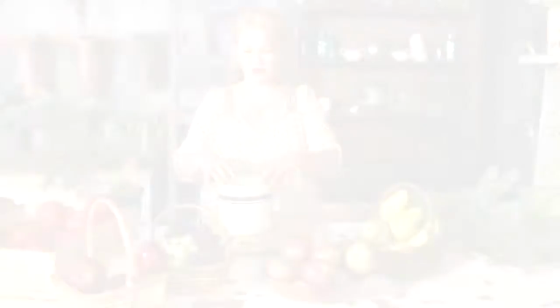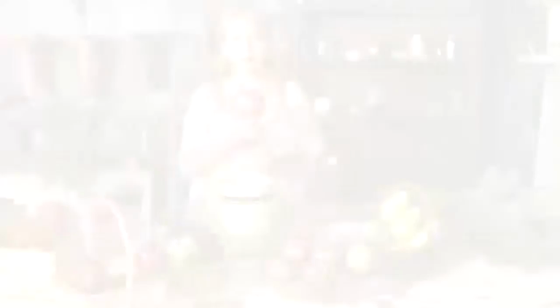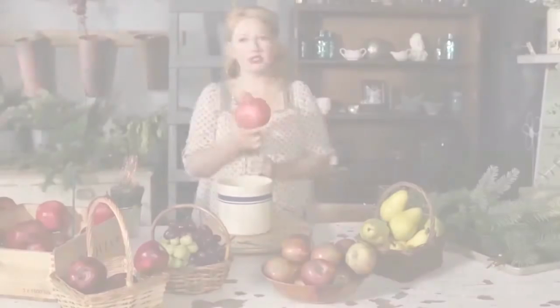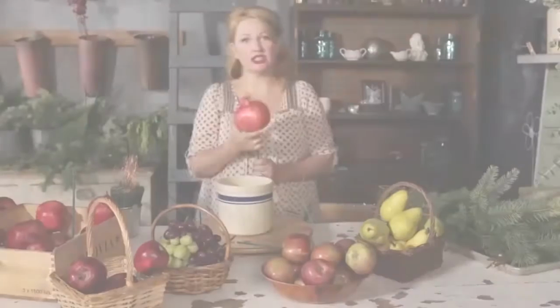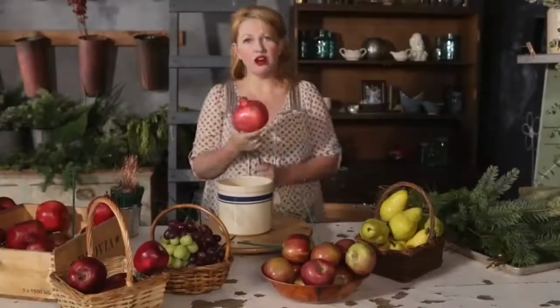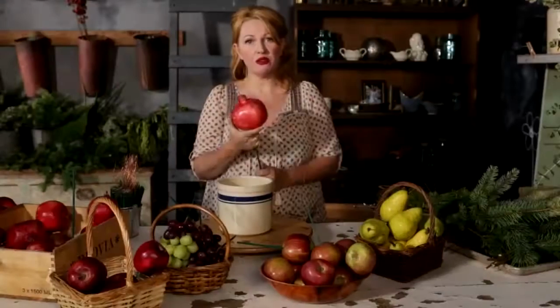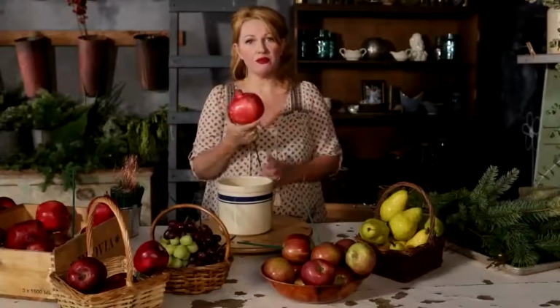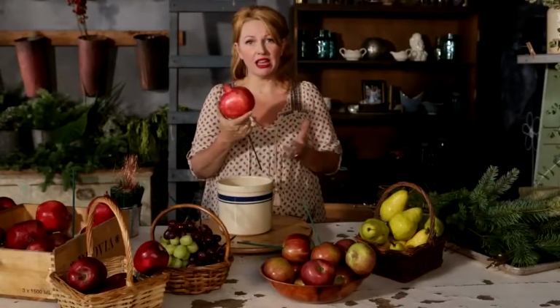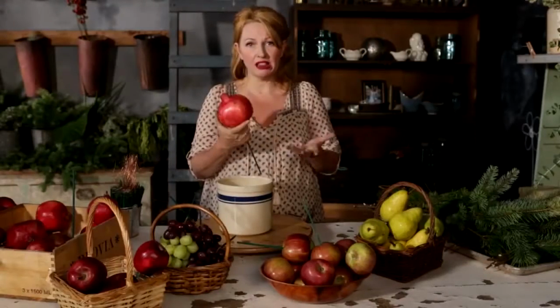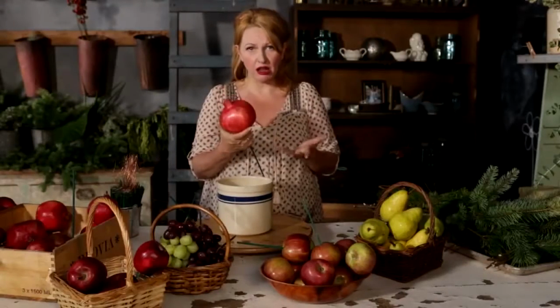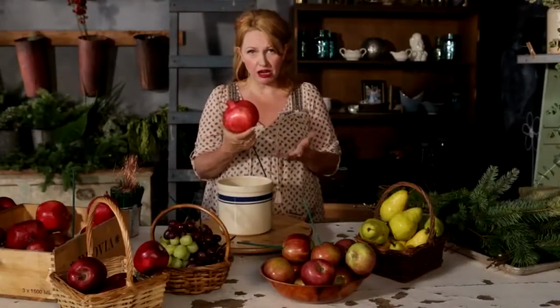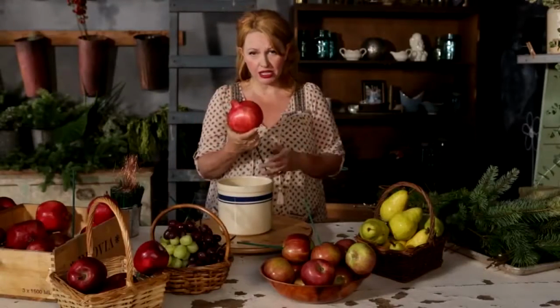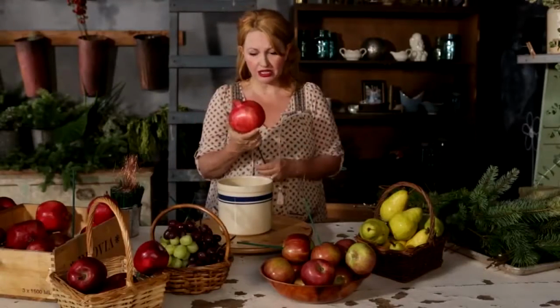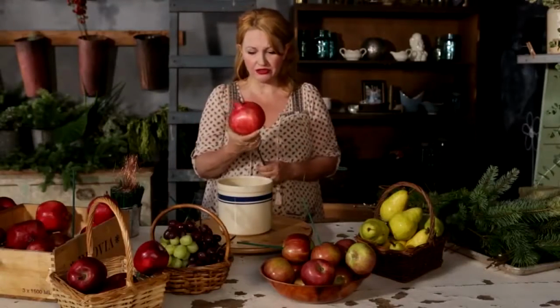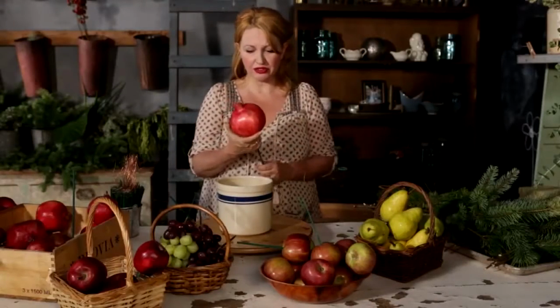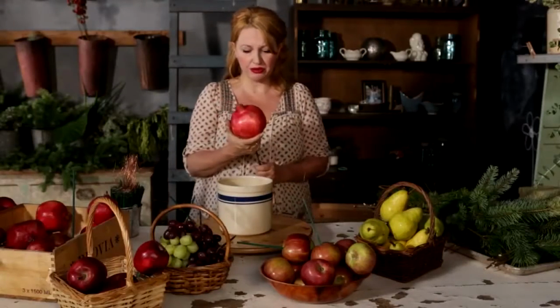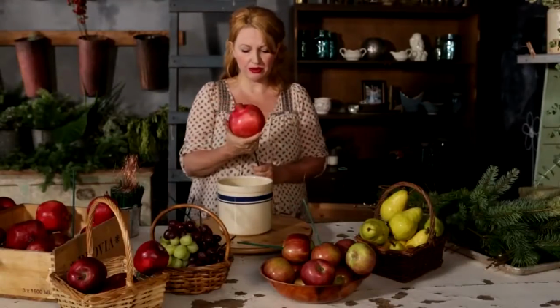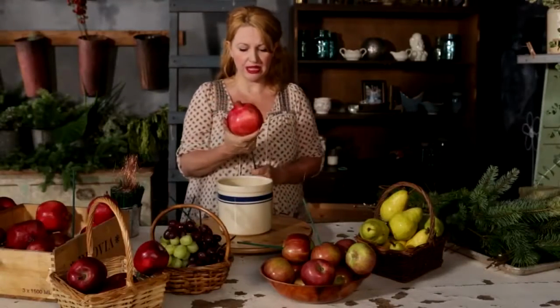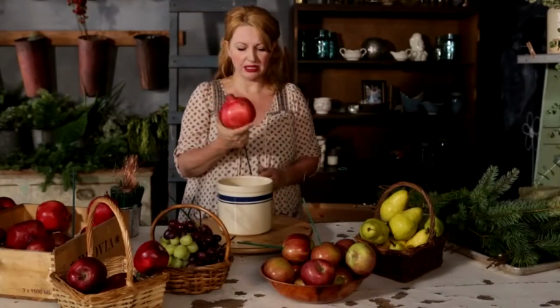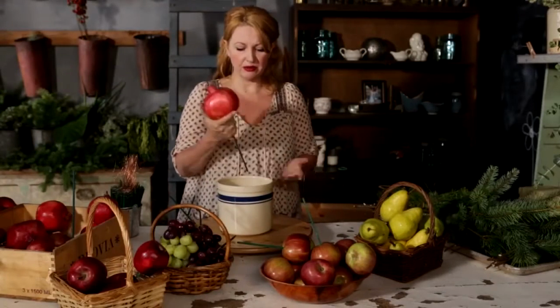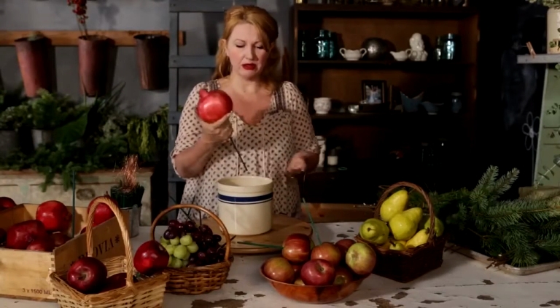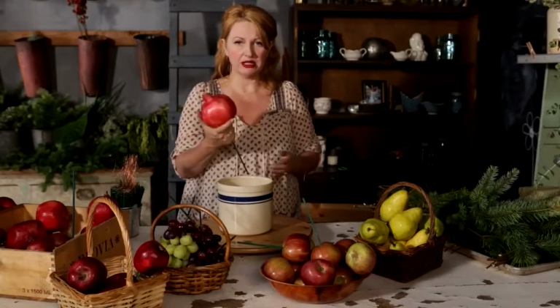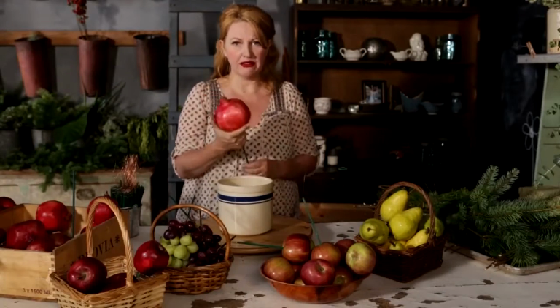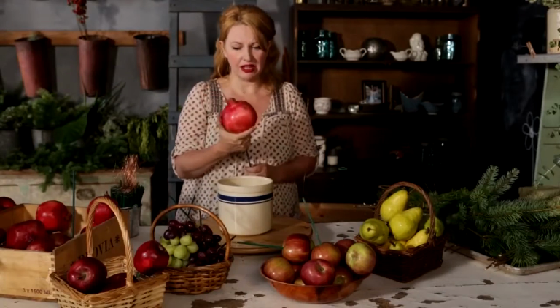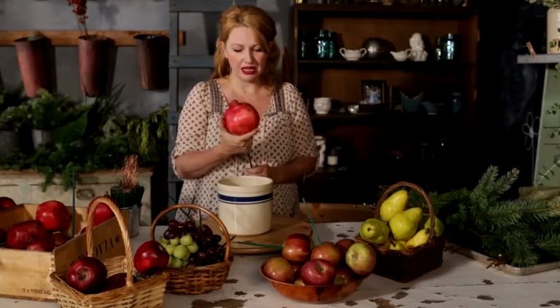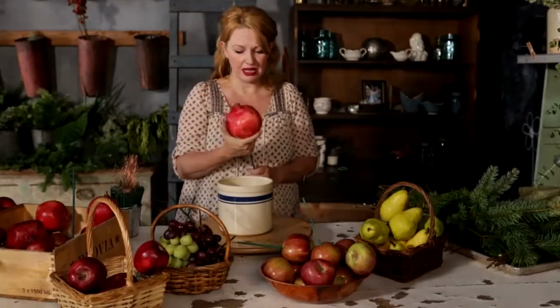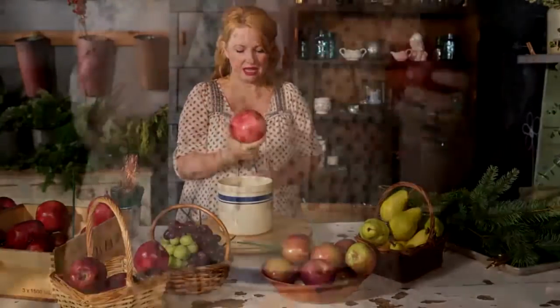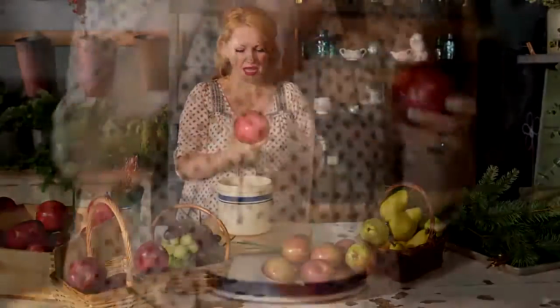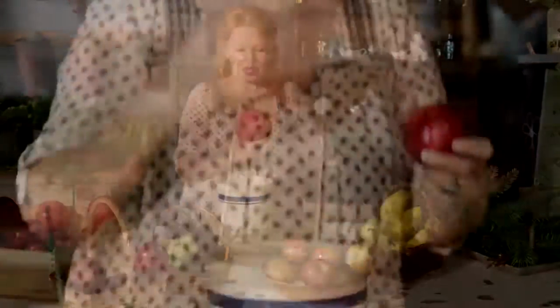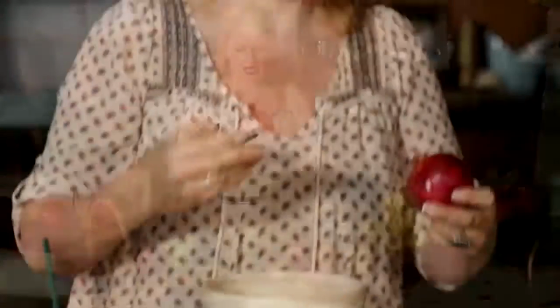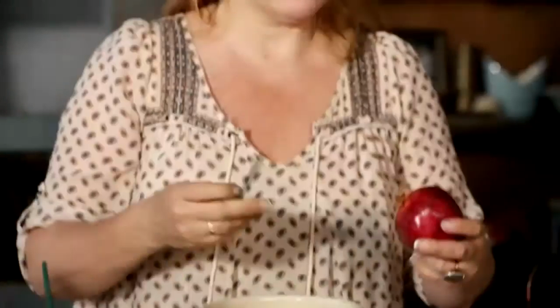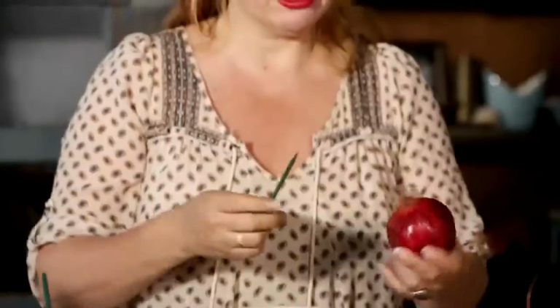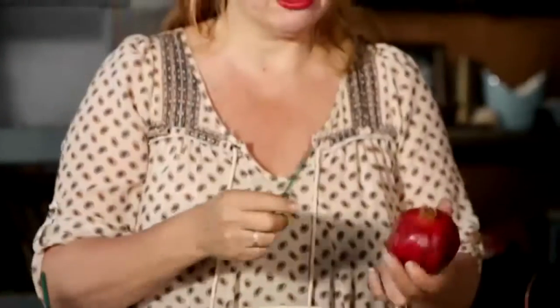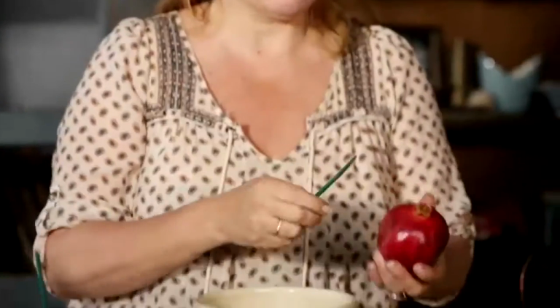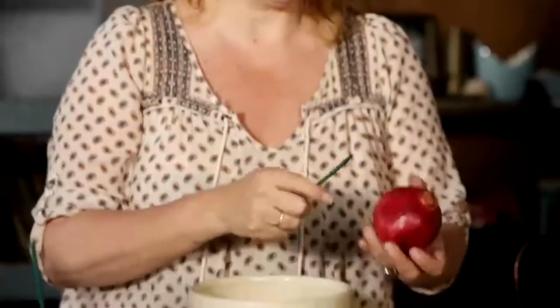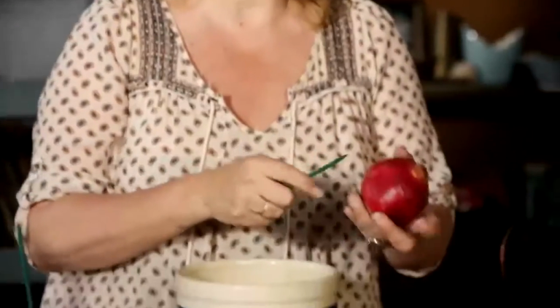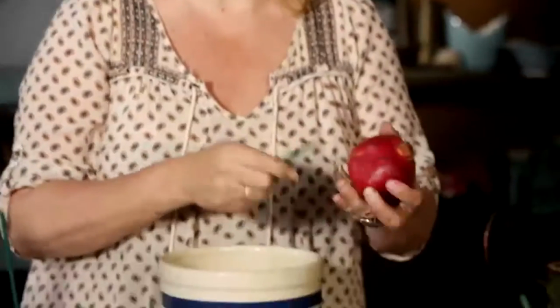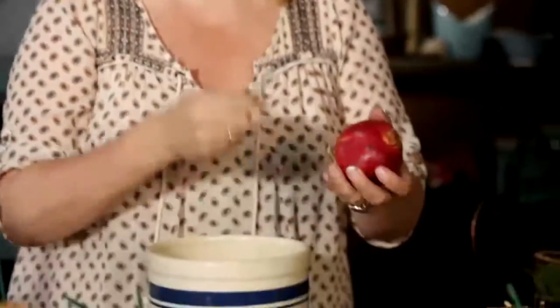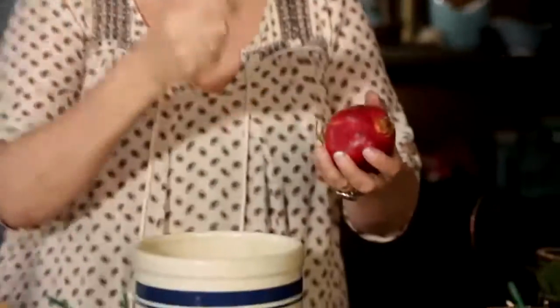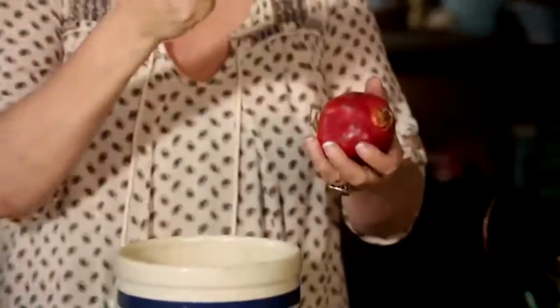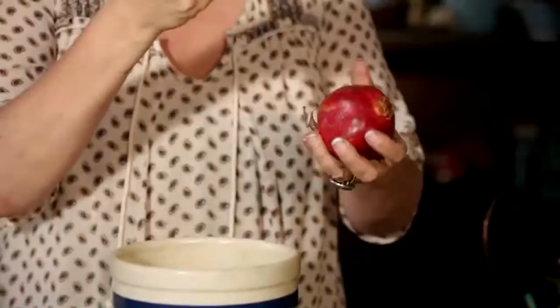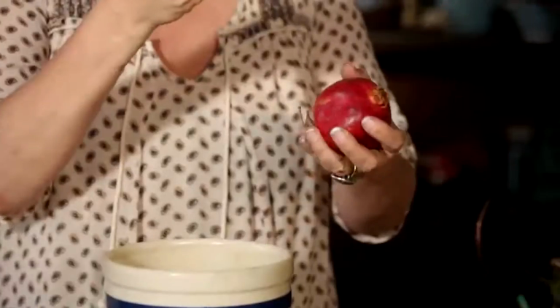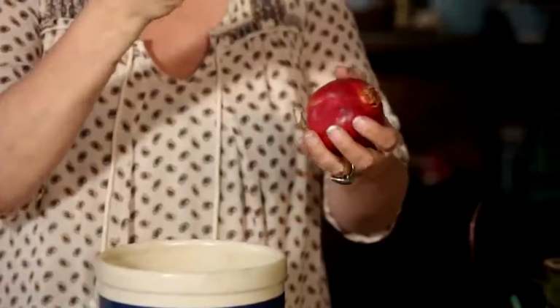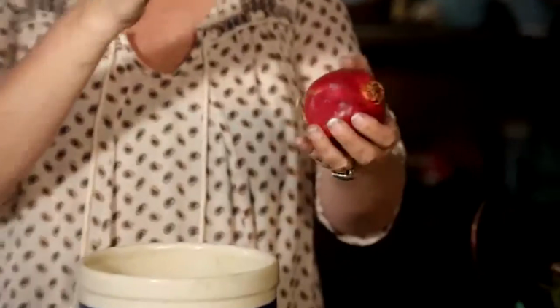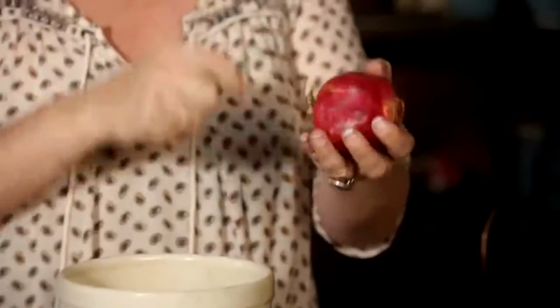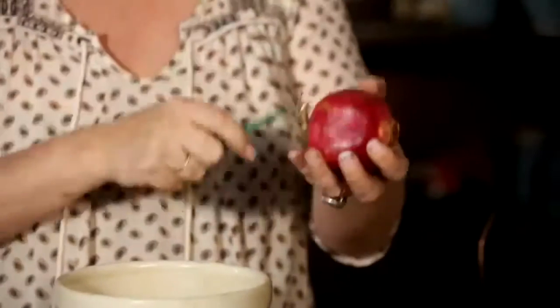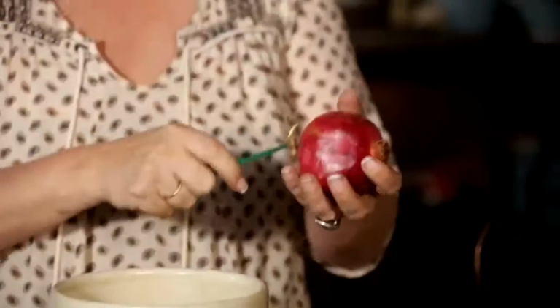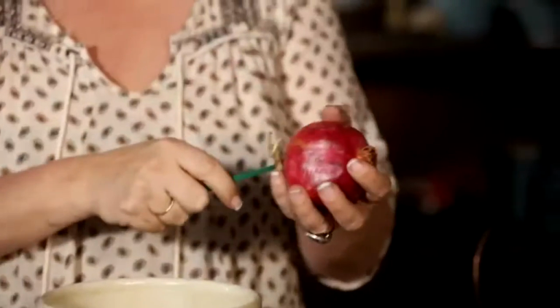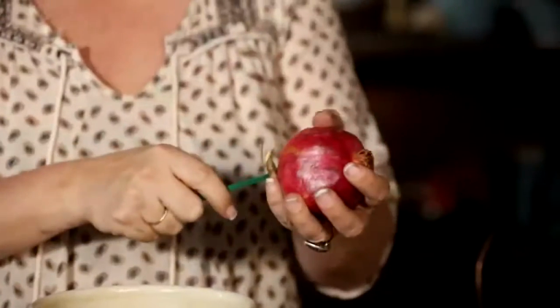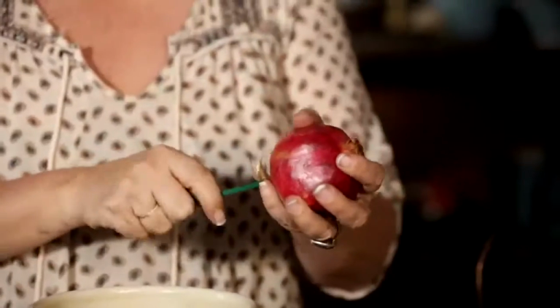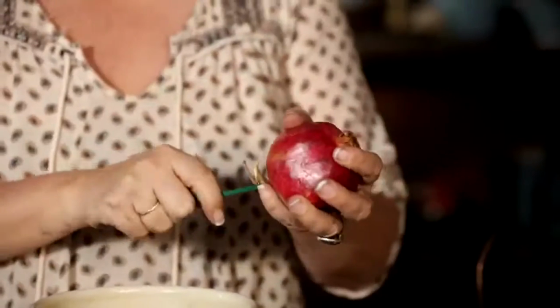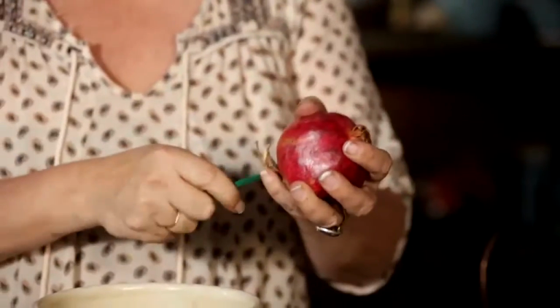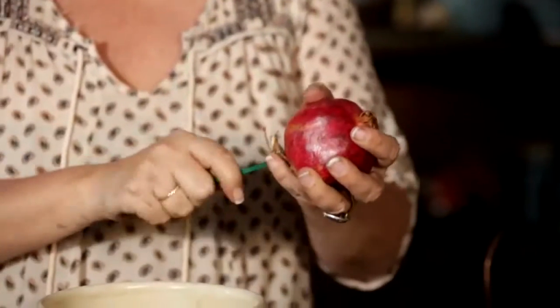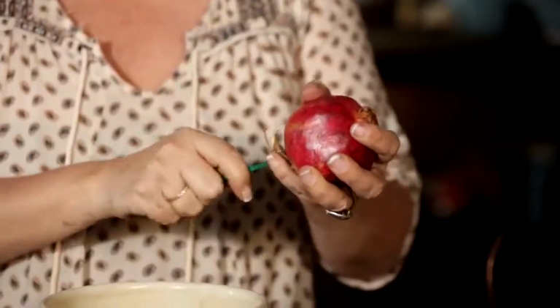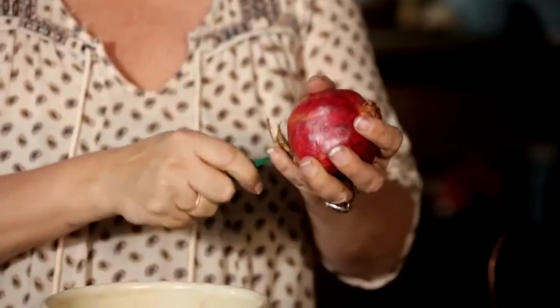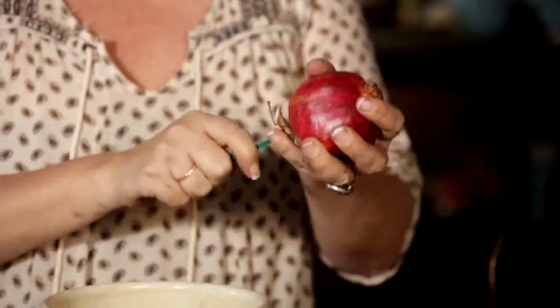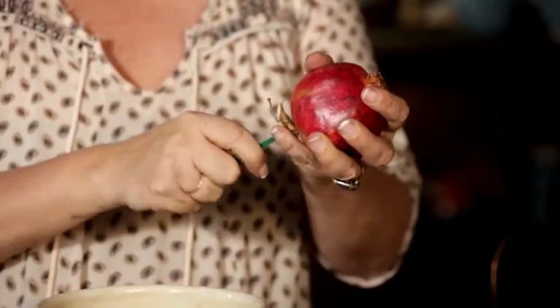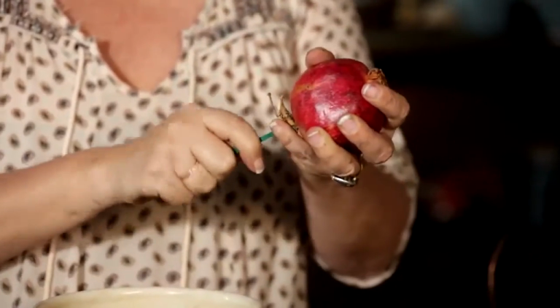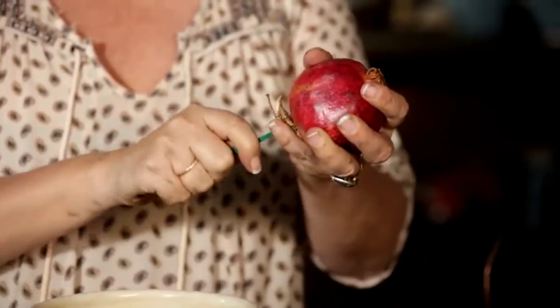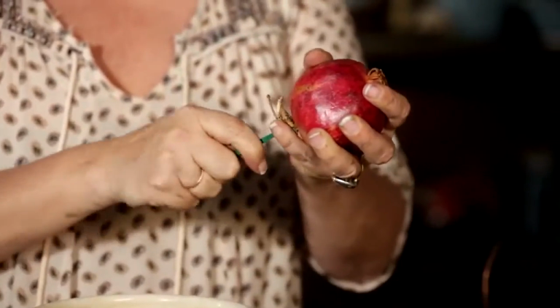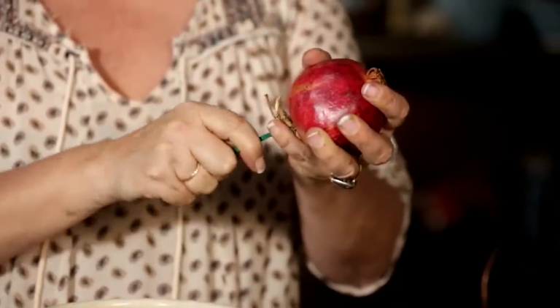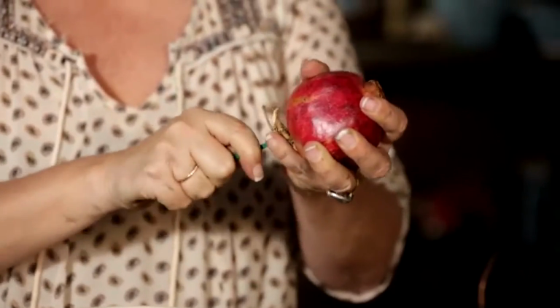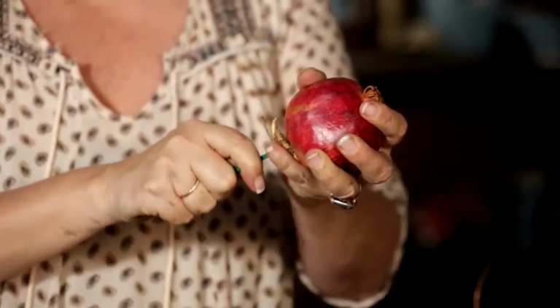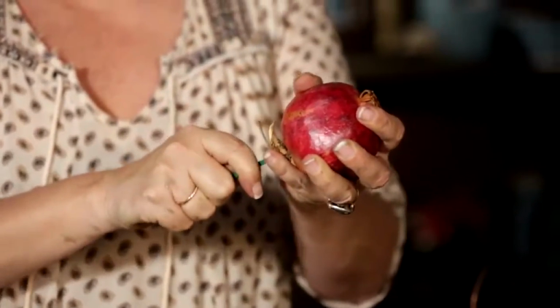I'm going to start with my largest fruit because they're the most heavy. You take the picks that you bought at the craft store, and you take the sharp end, and there you go.